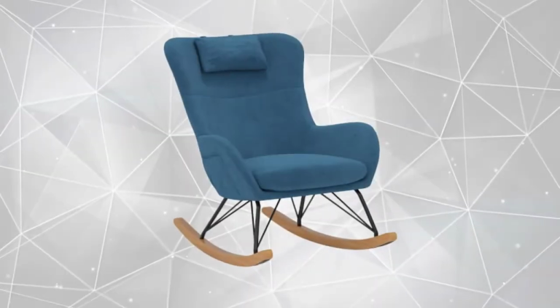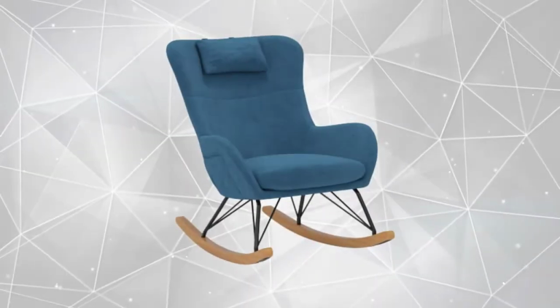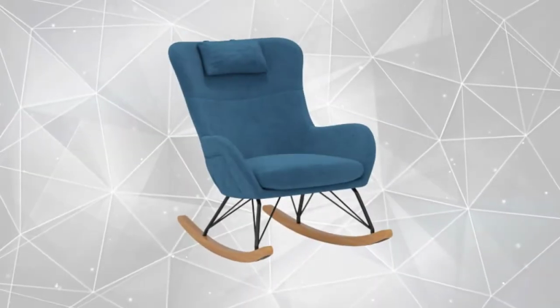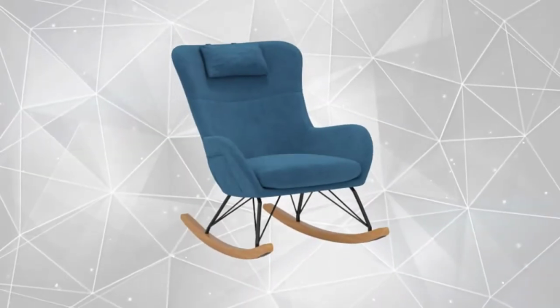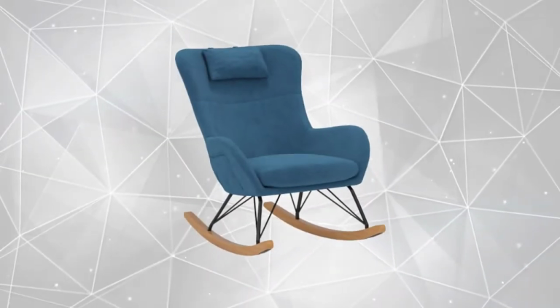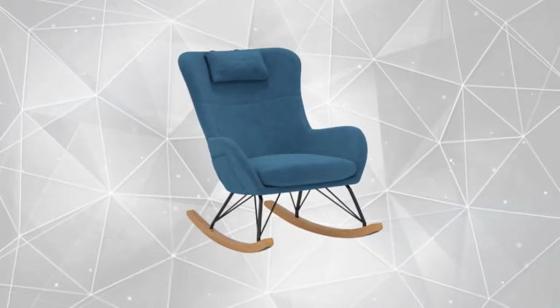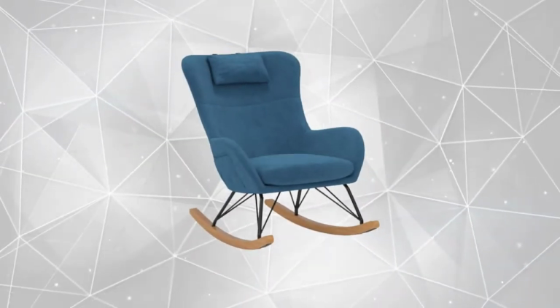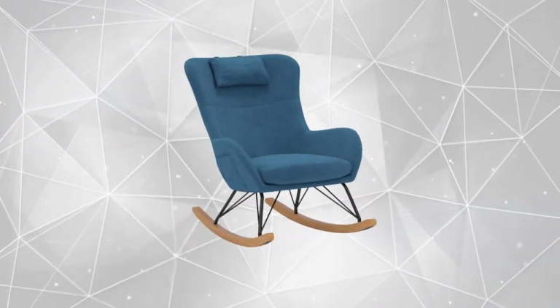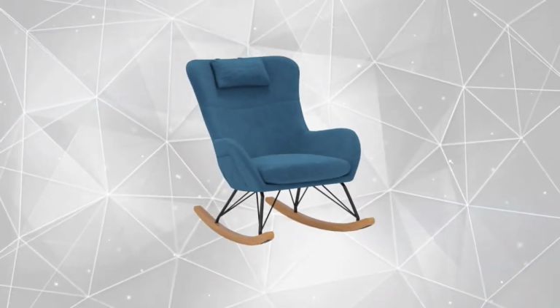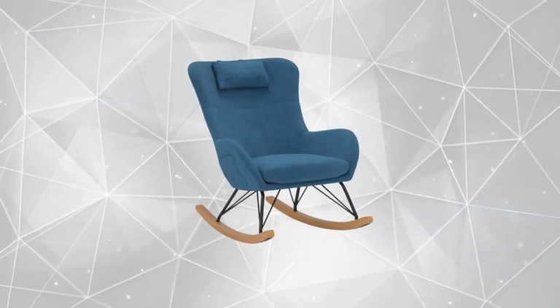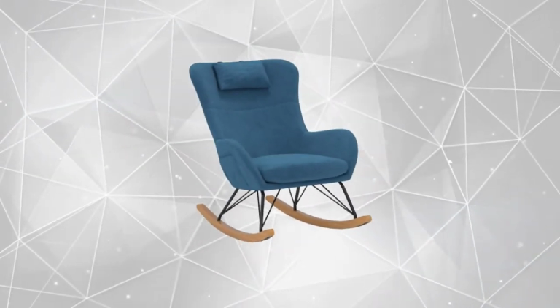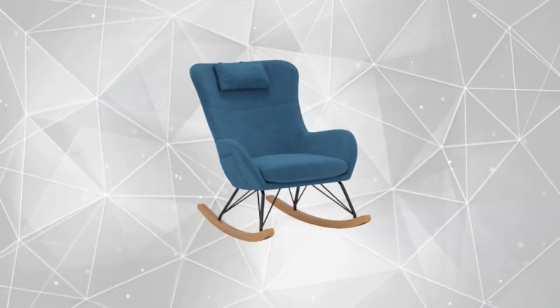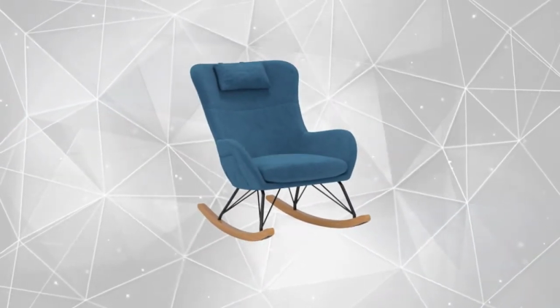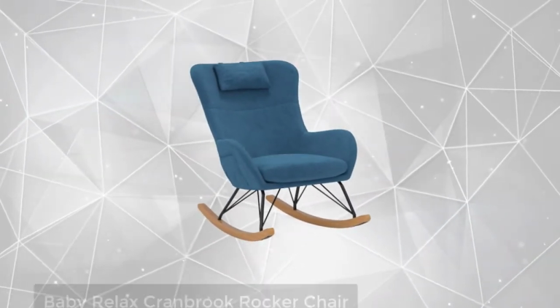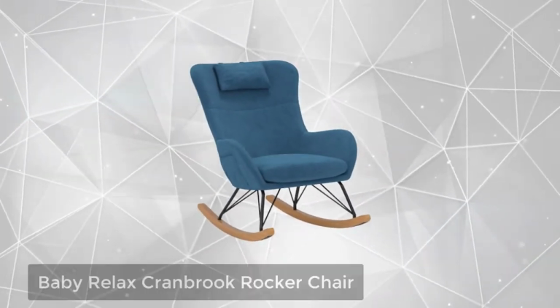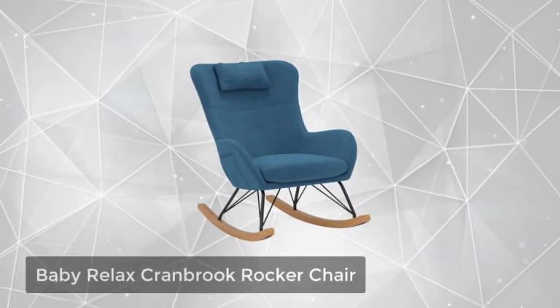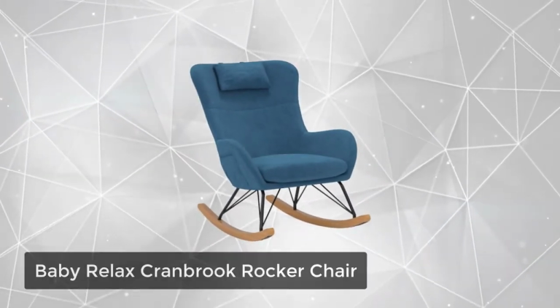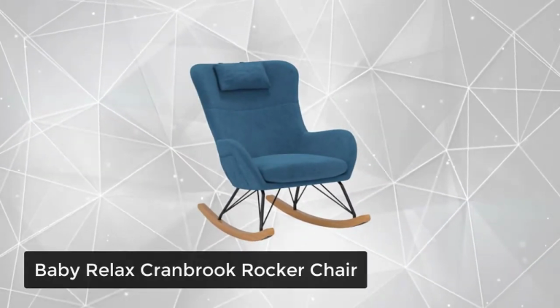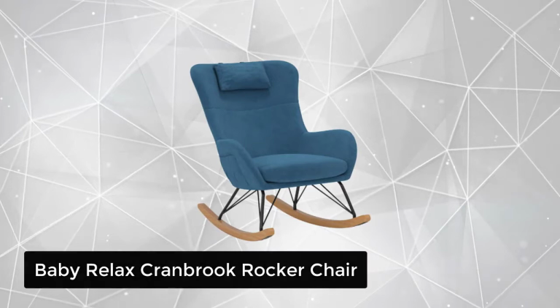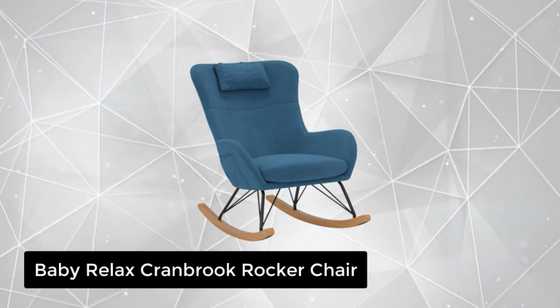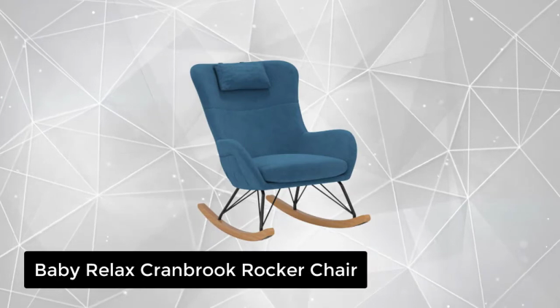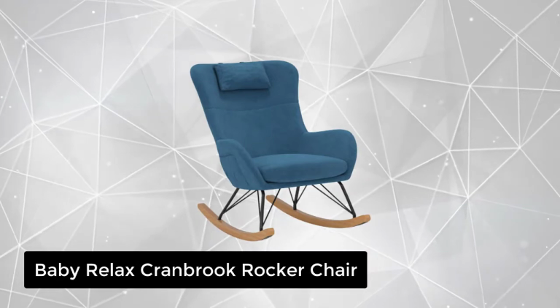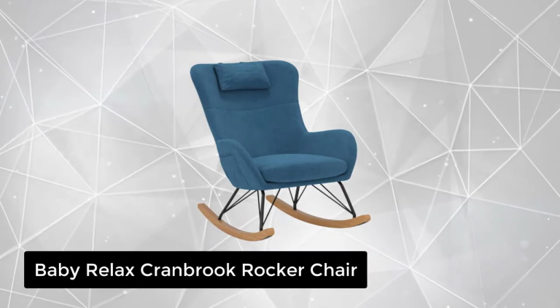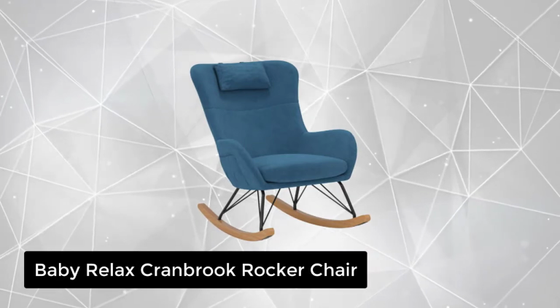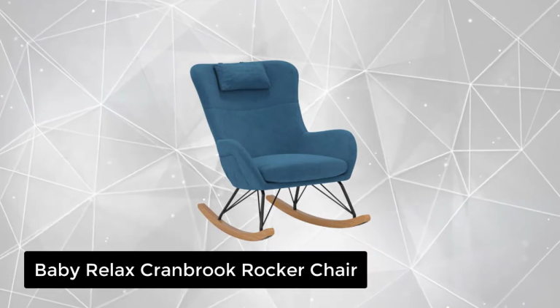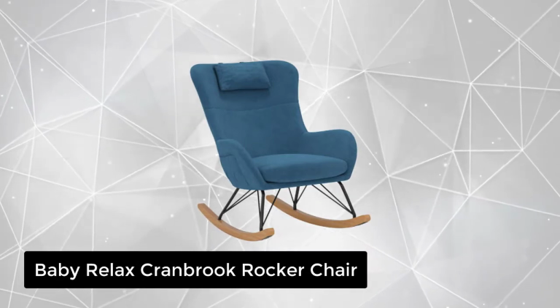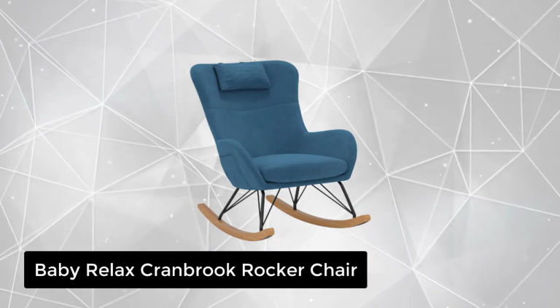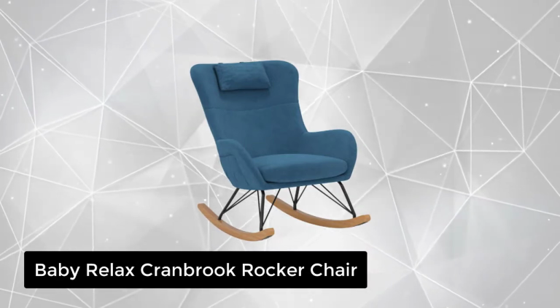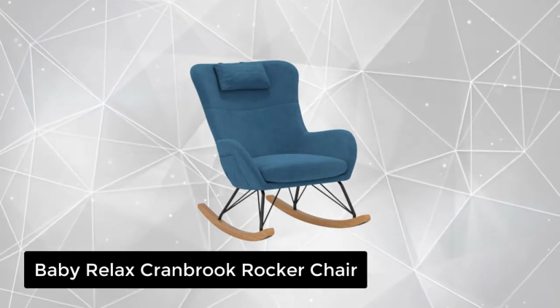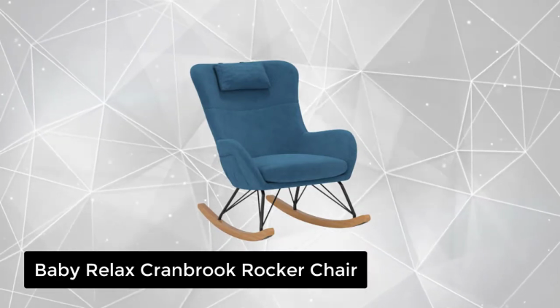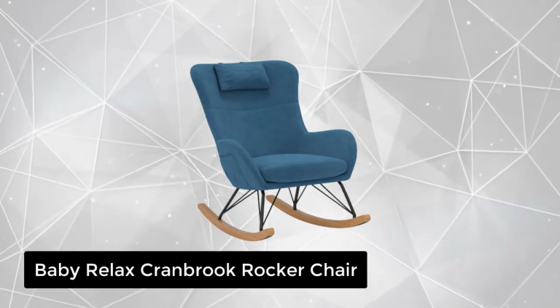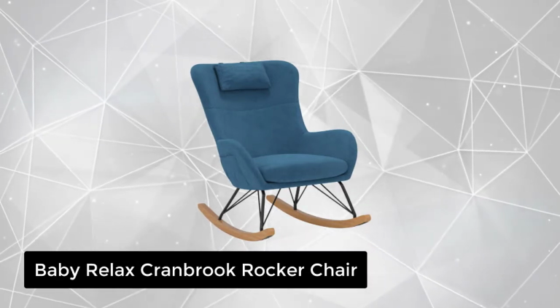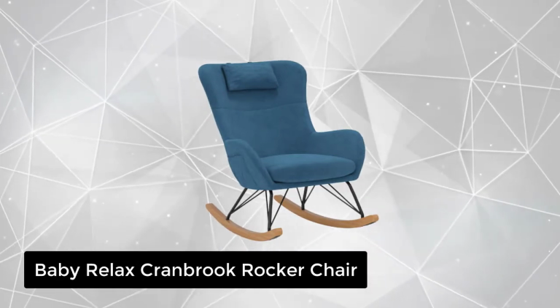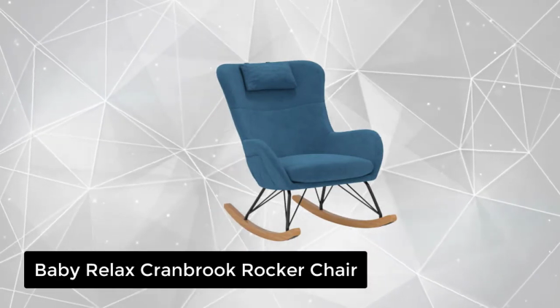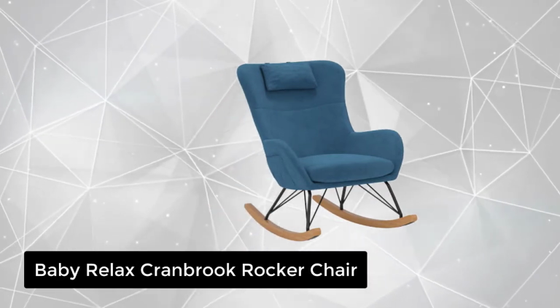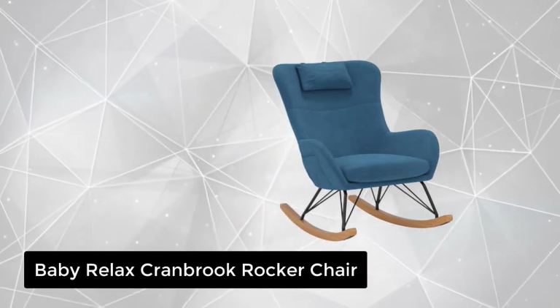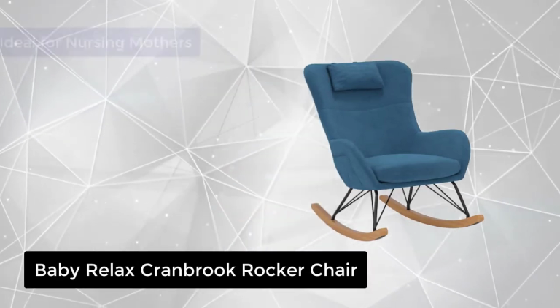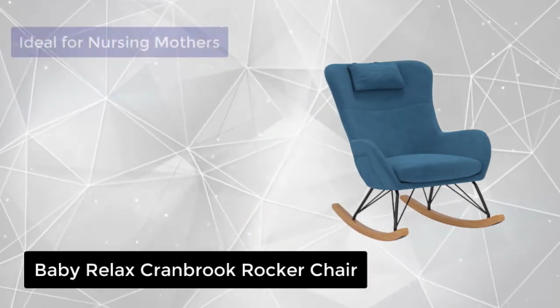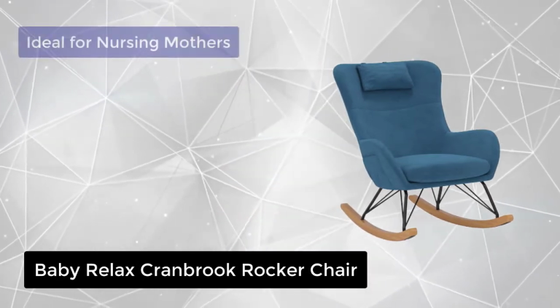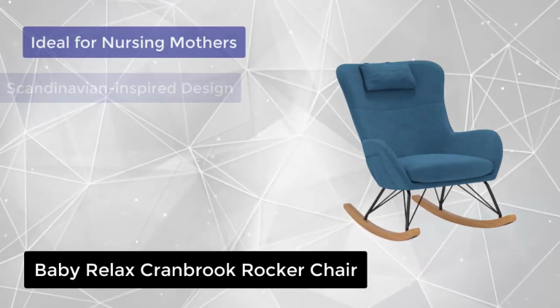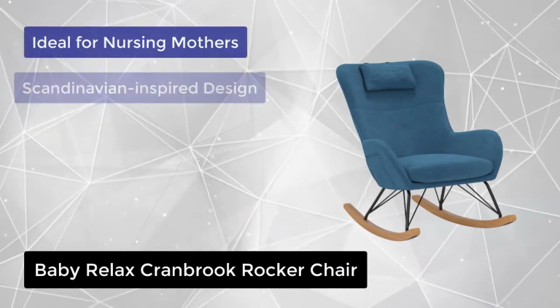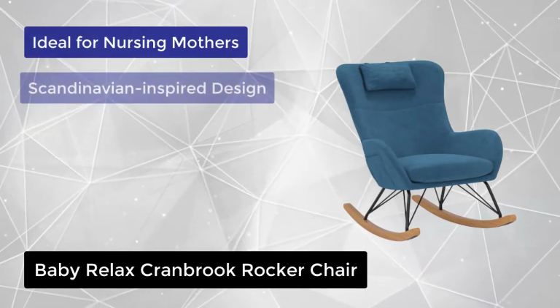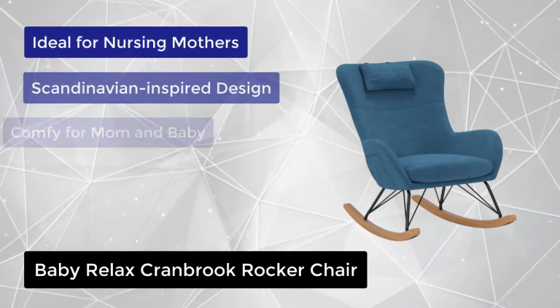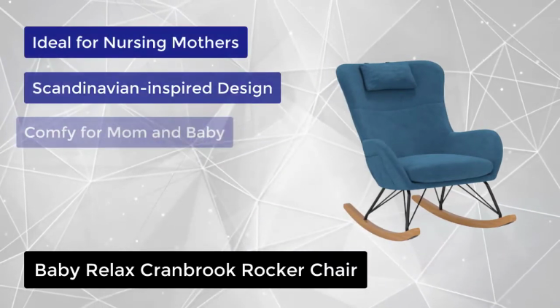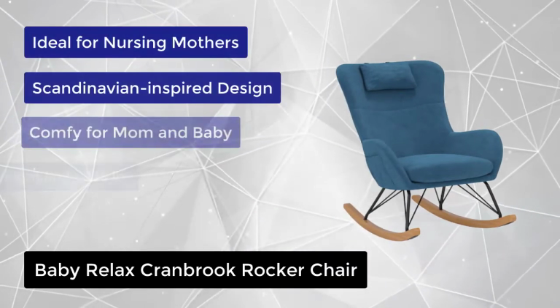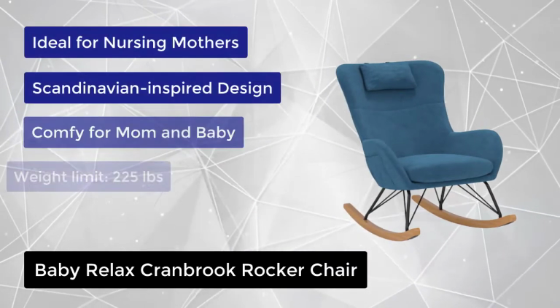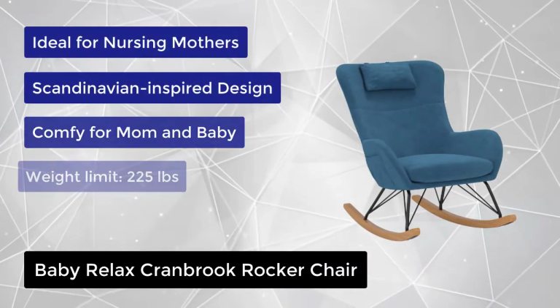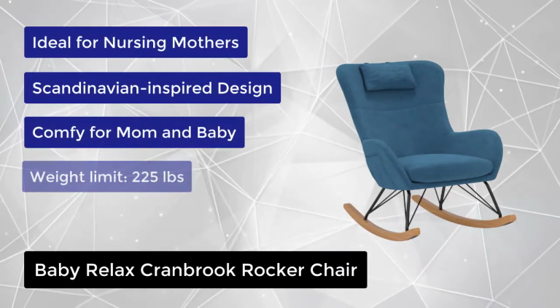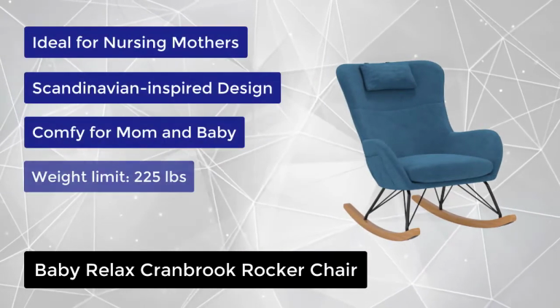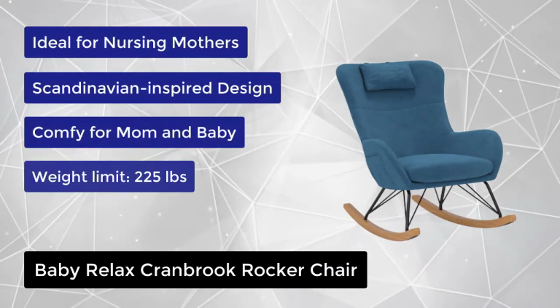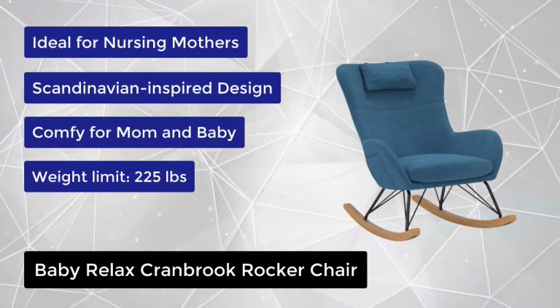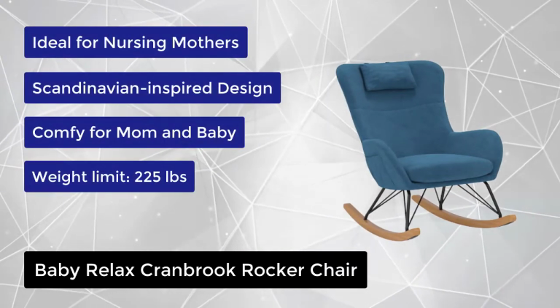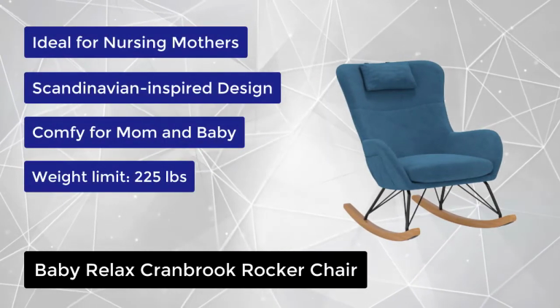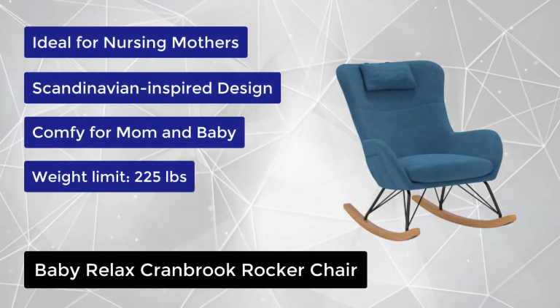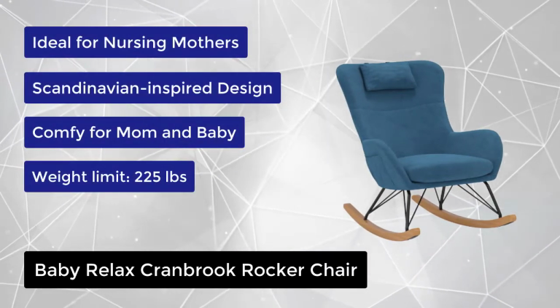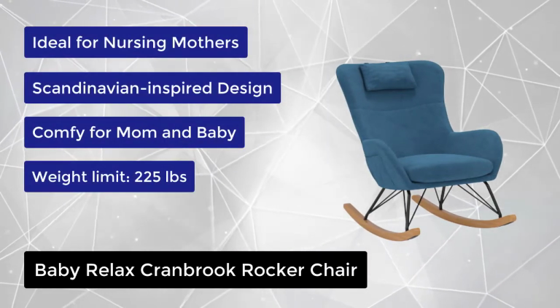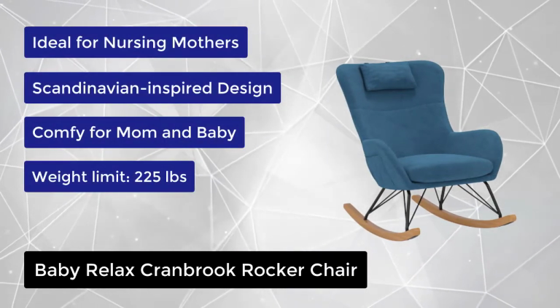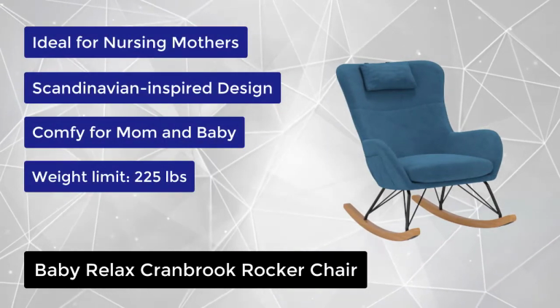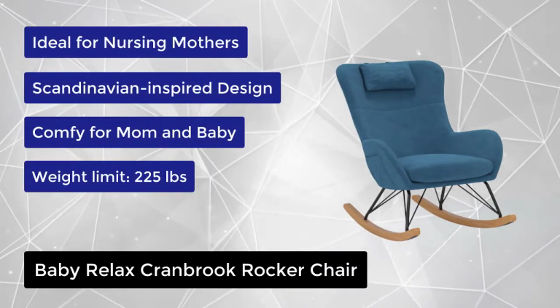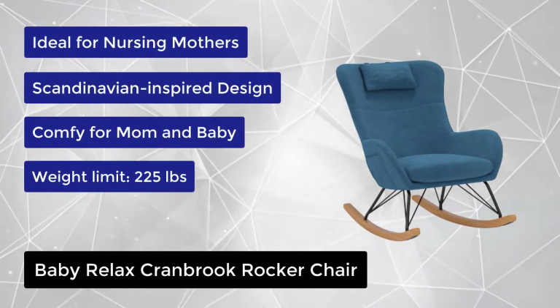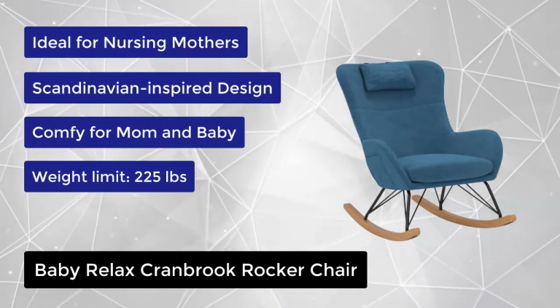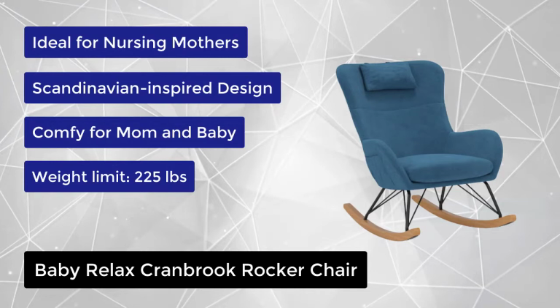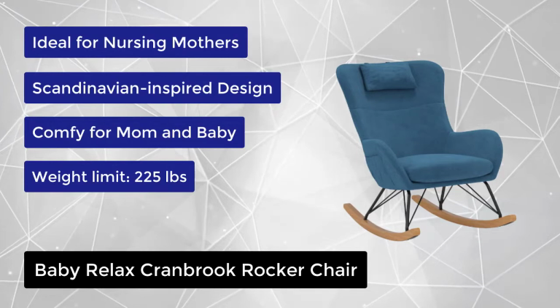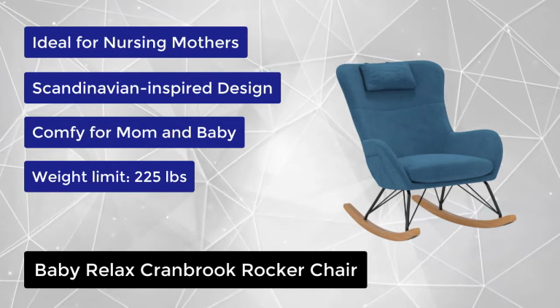At number 4, we have the Baby Relax Cranbrook Rocker Chair. Do you live close to the ocean or want your home to give you that summer feeling?